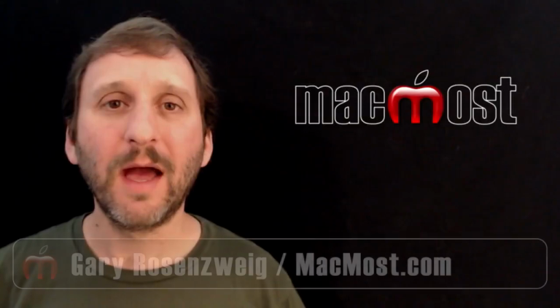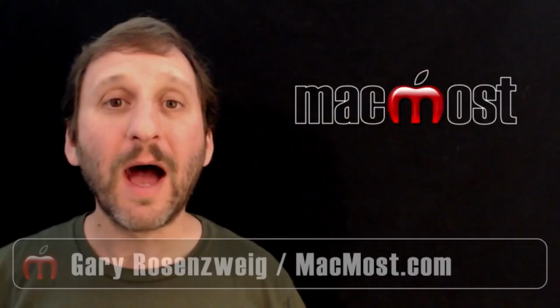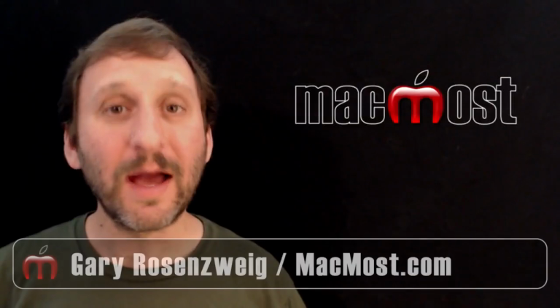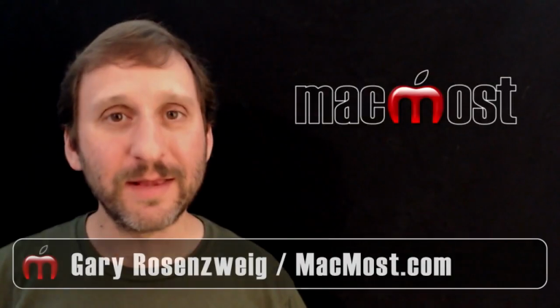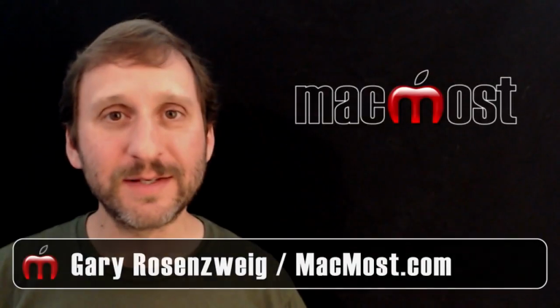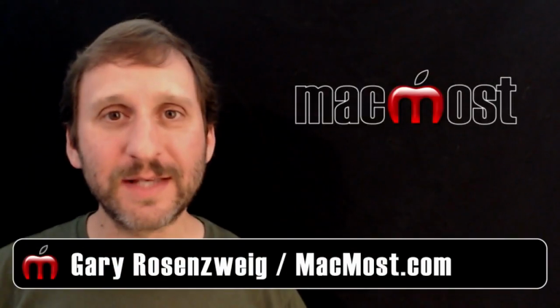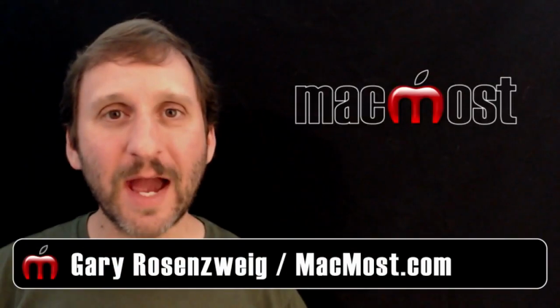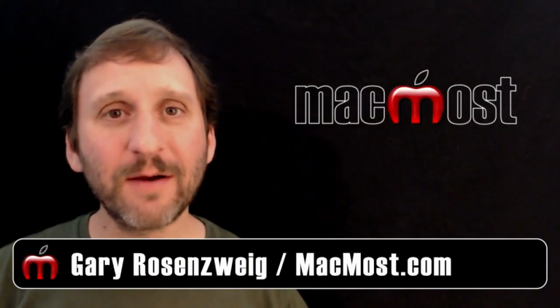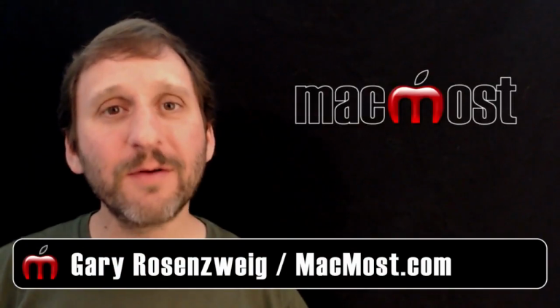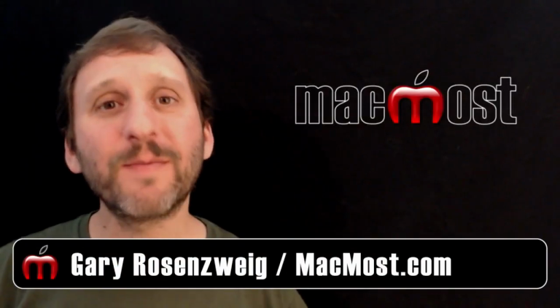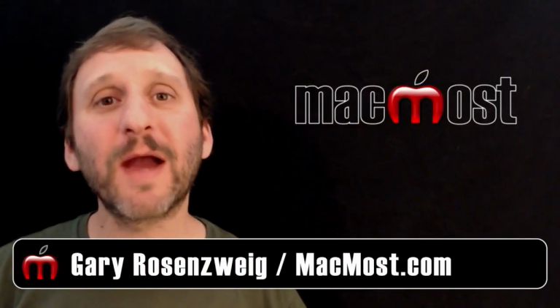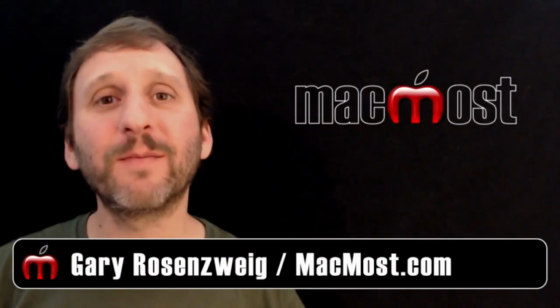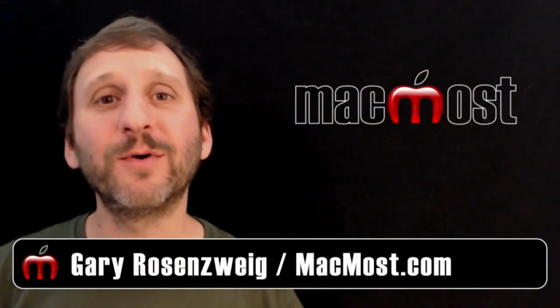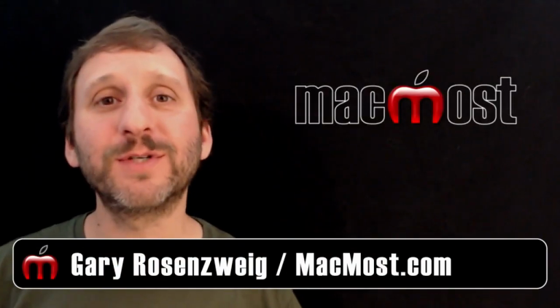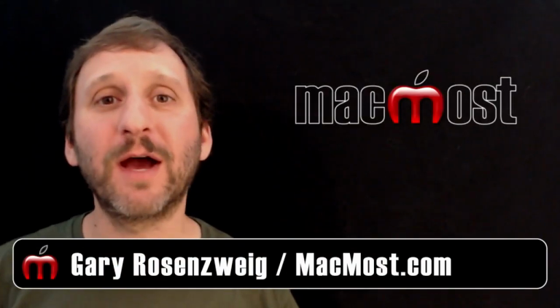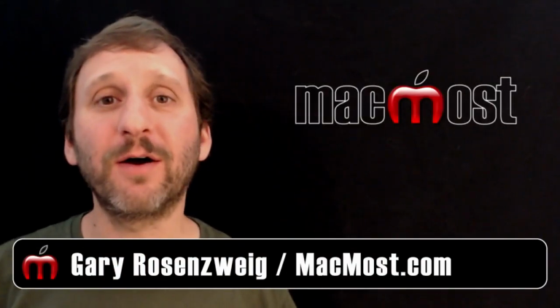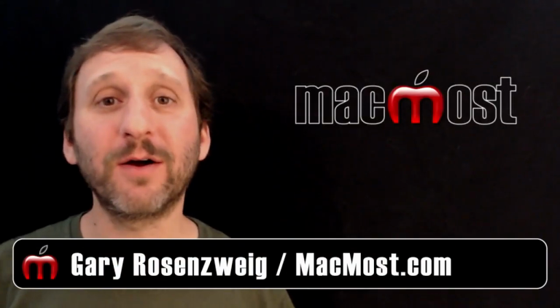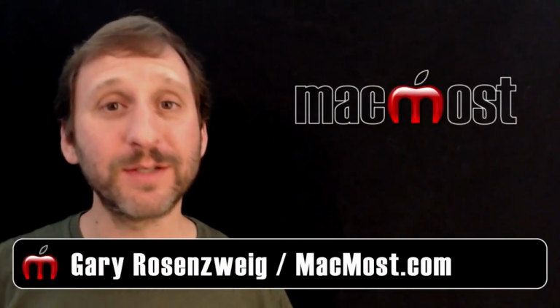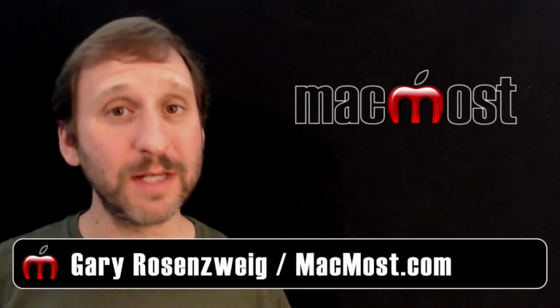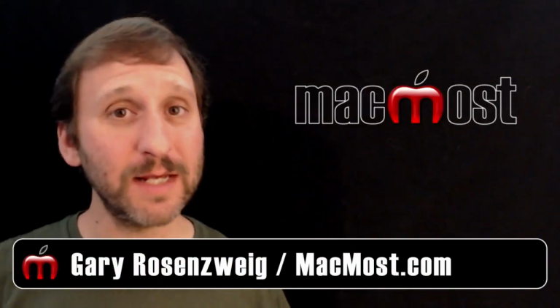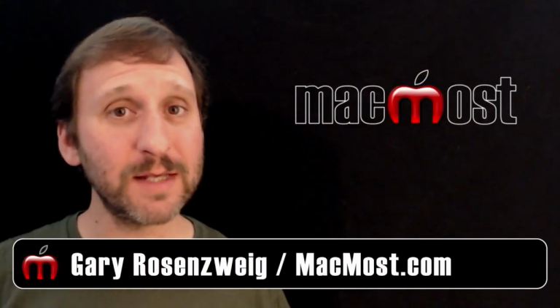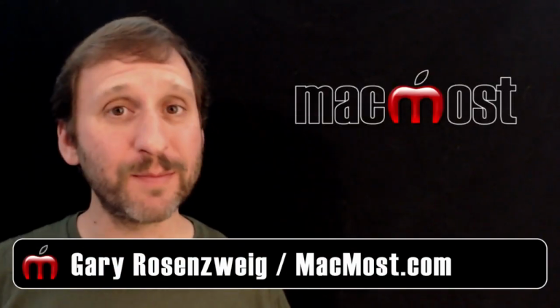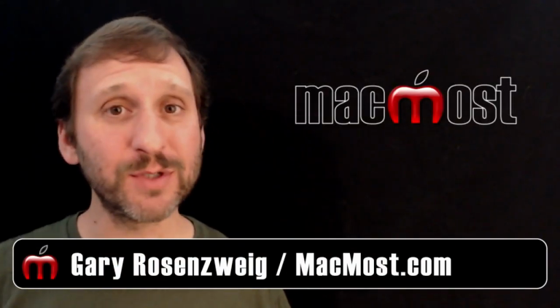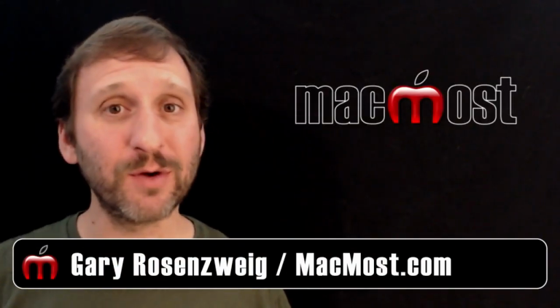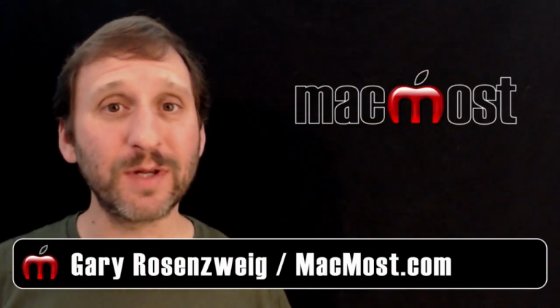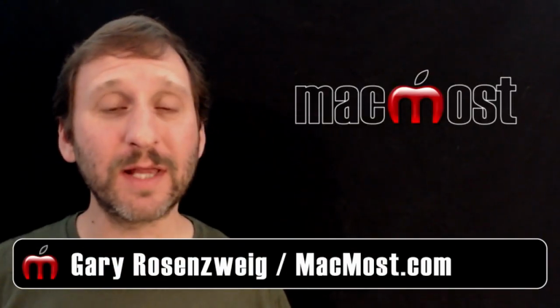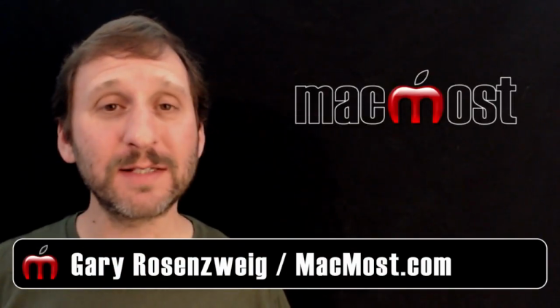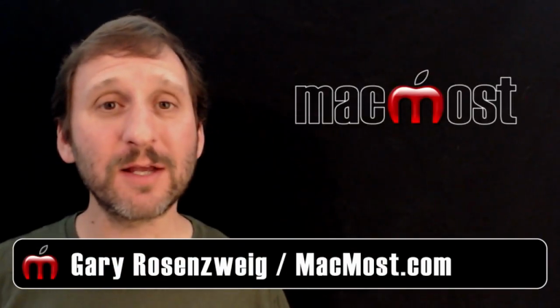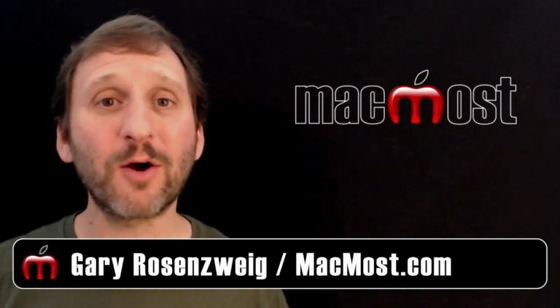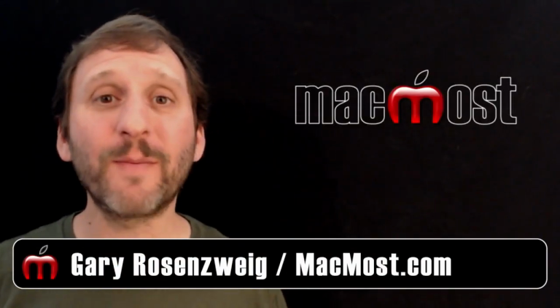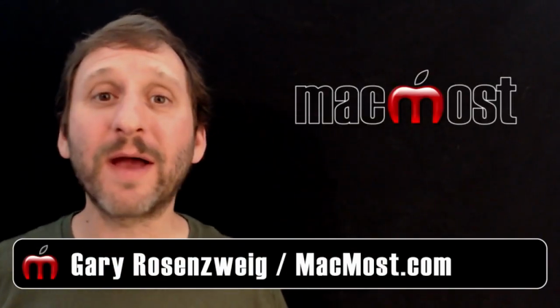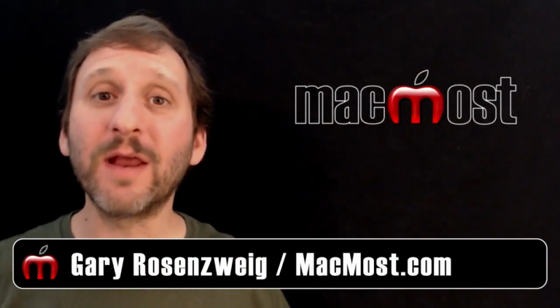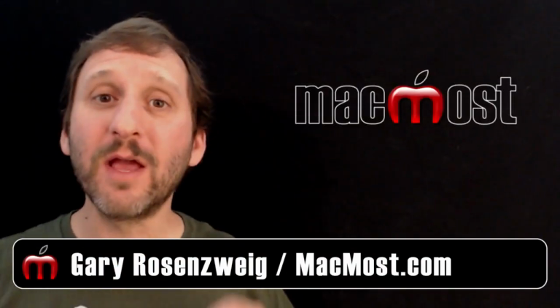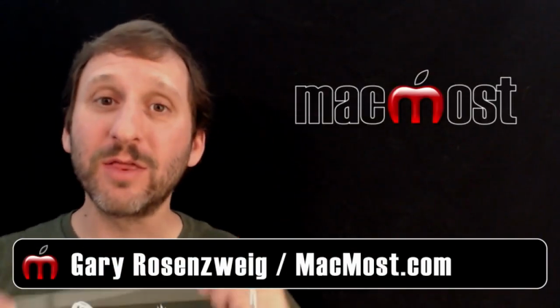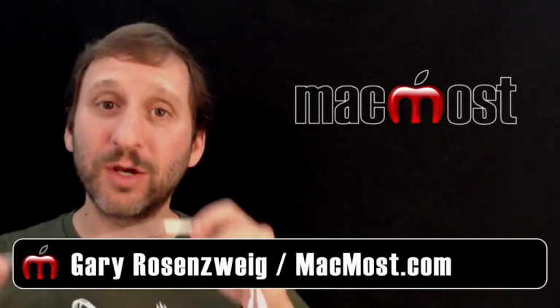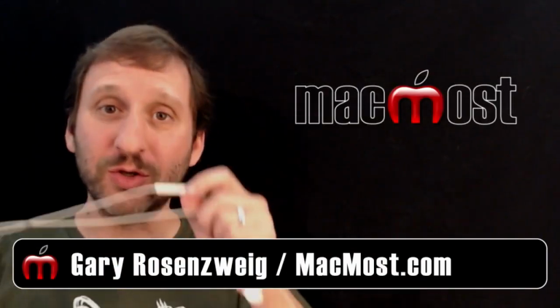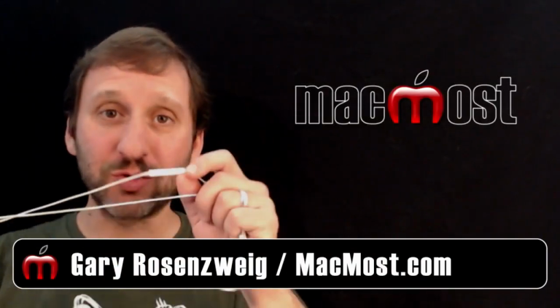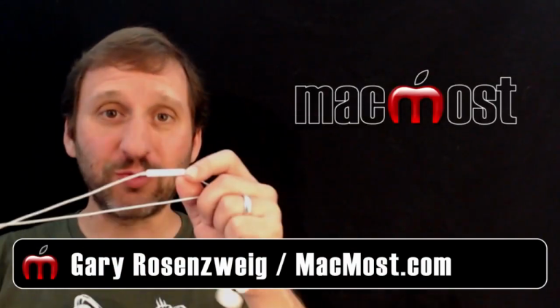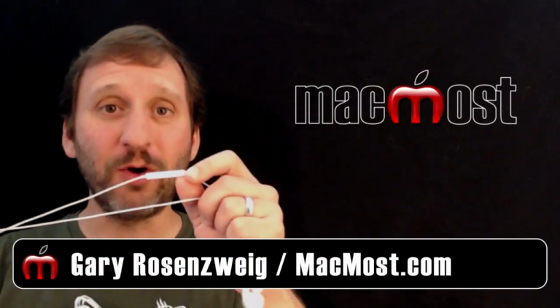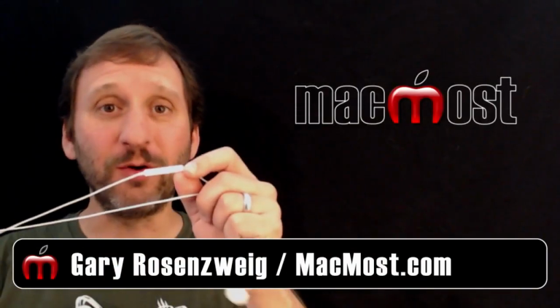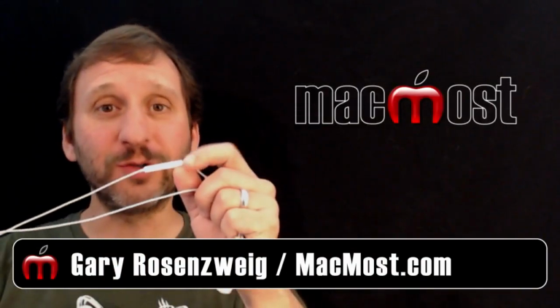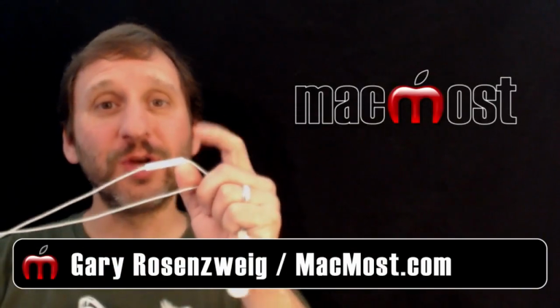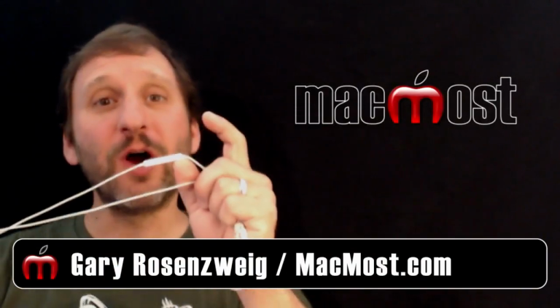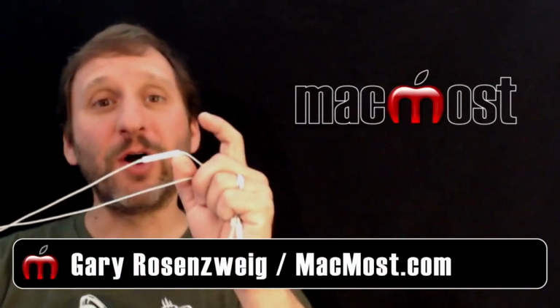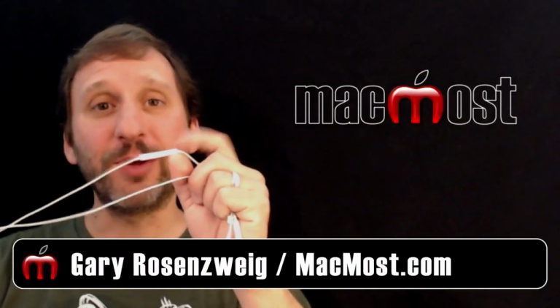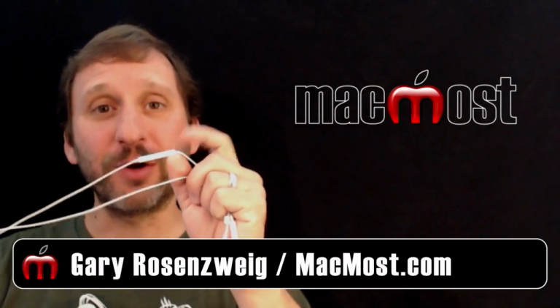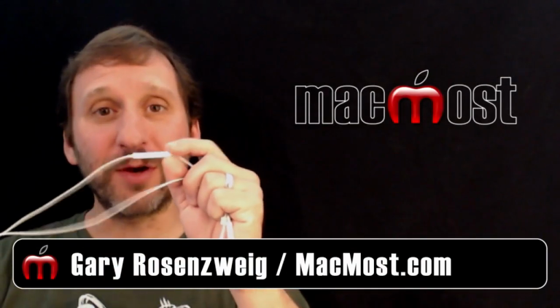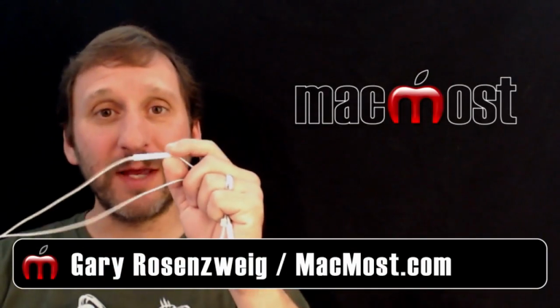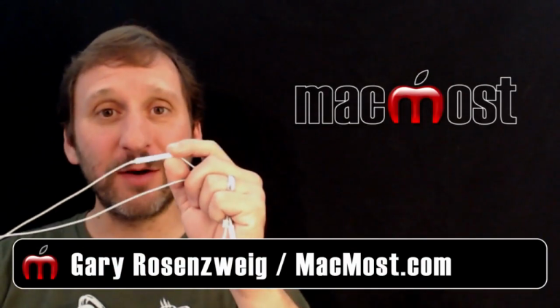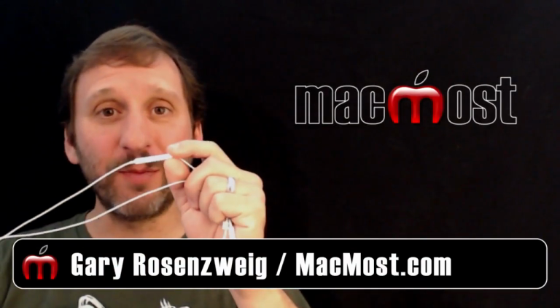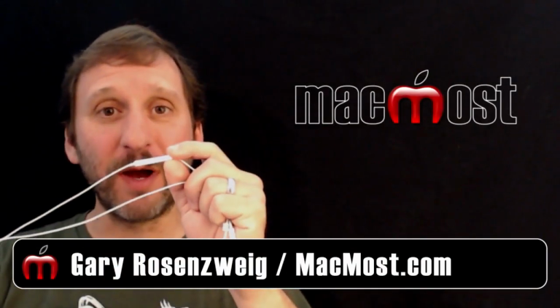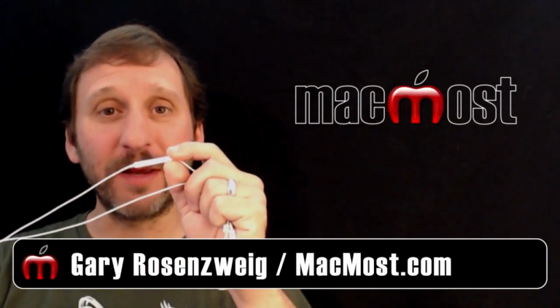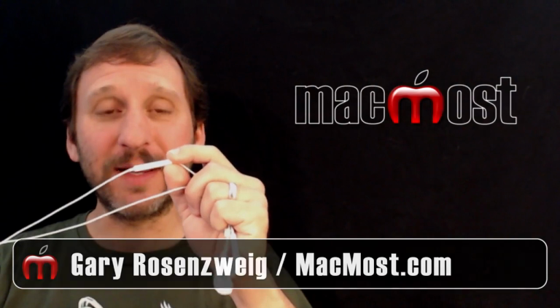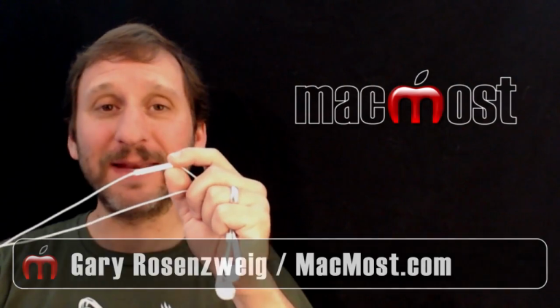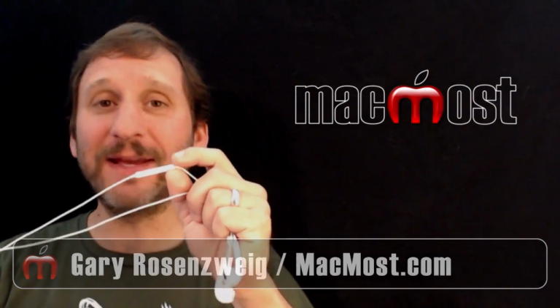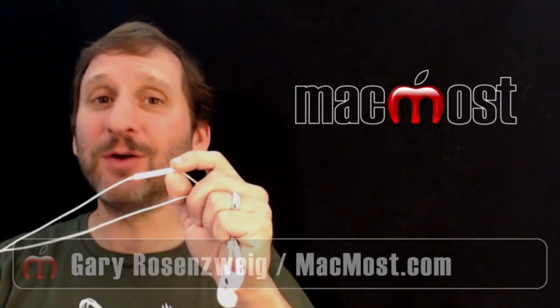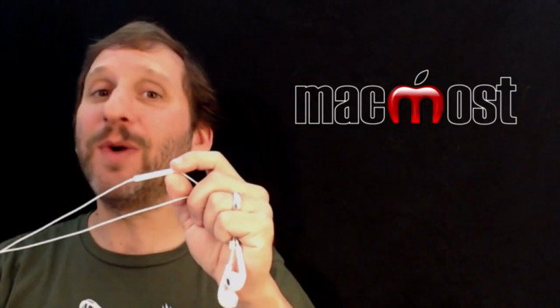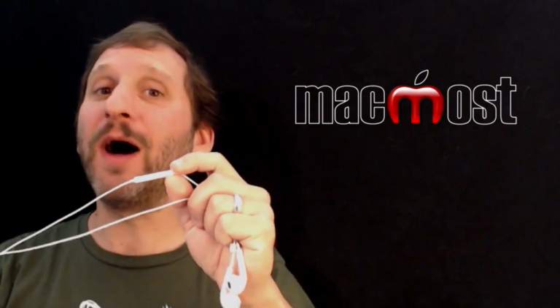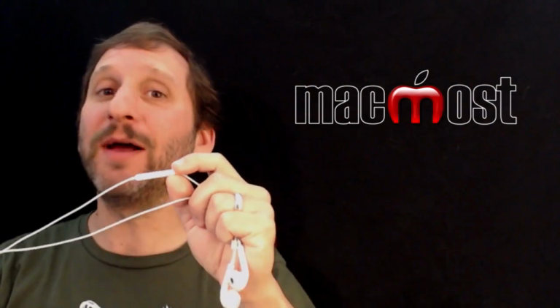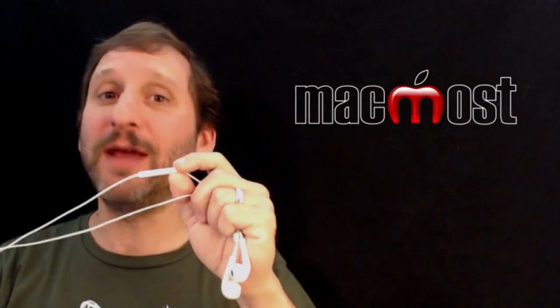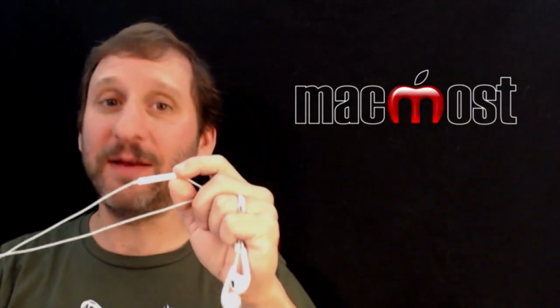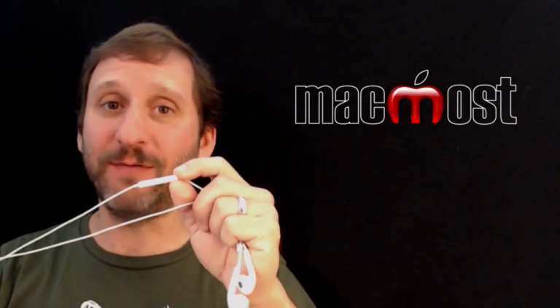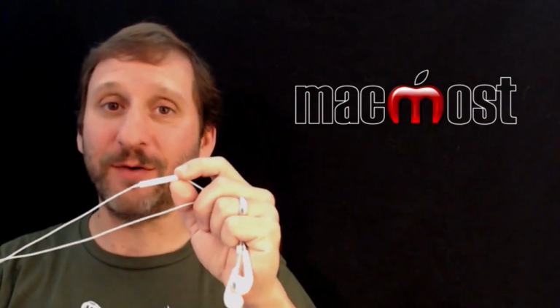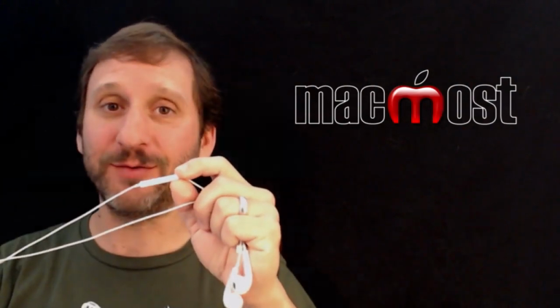Hi, this is Gary with MacMost Now. On today's episode let's talk about the controls on your earbud and earpod headphones.